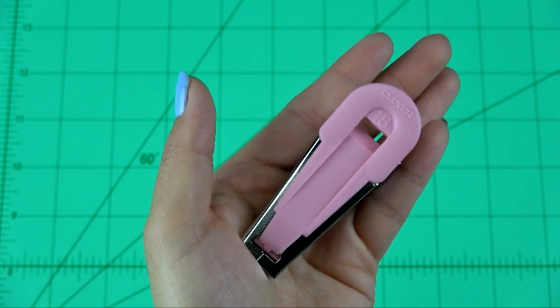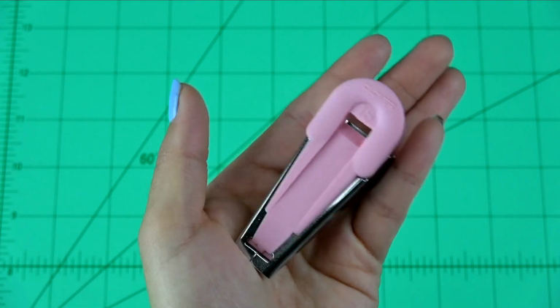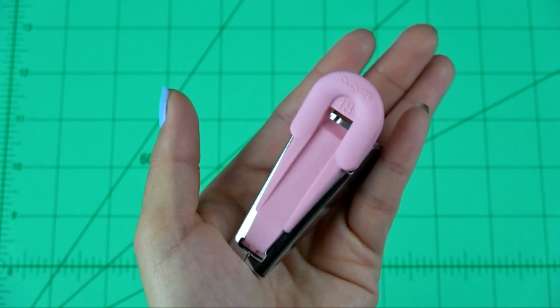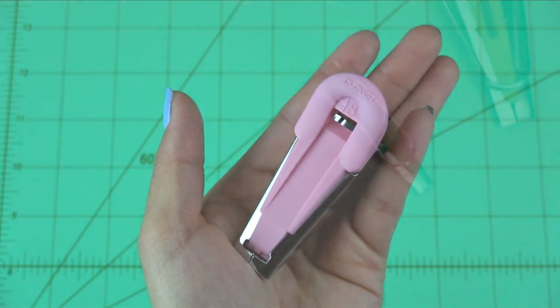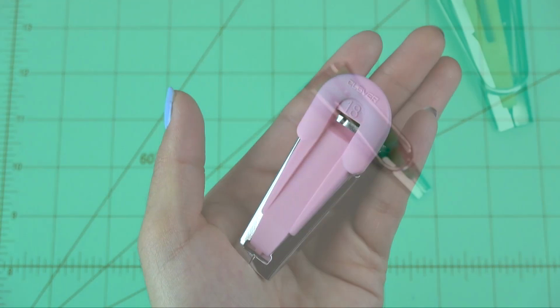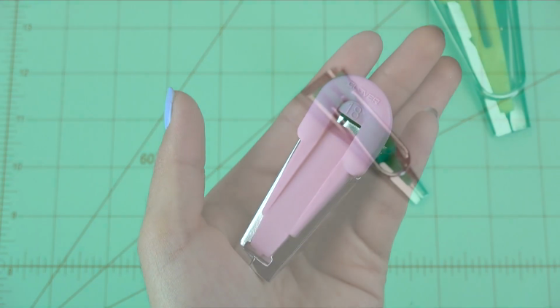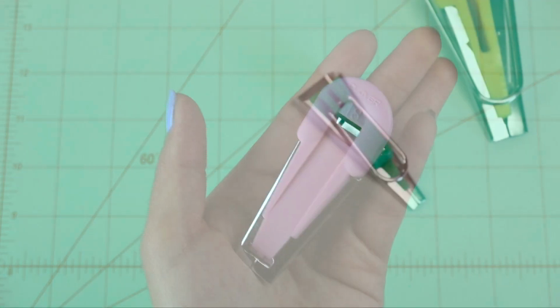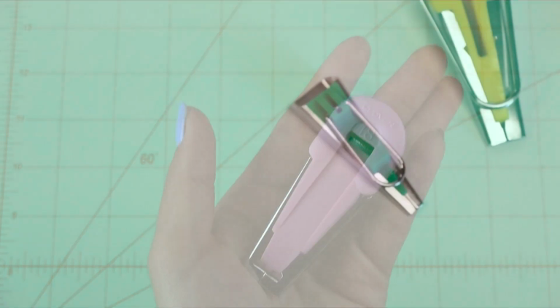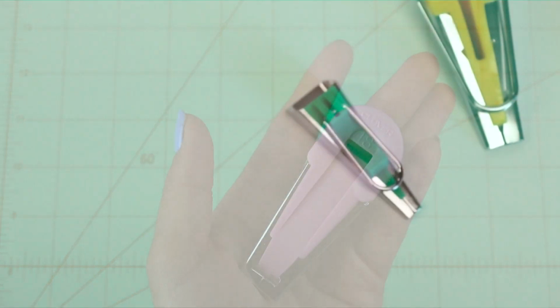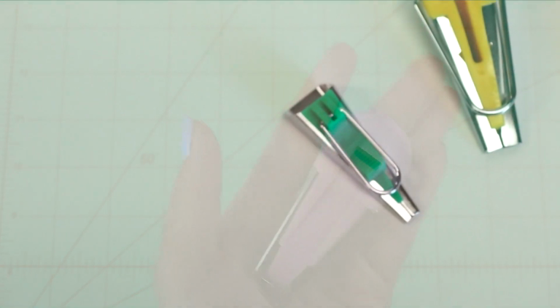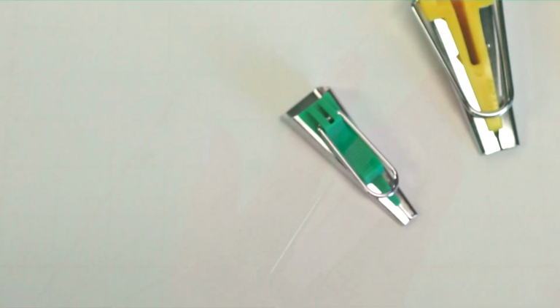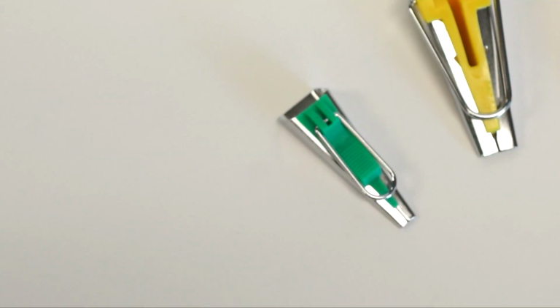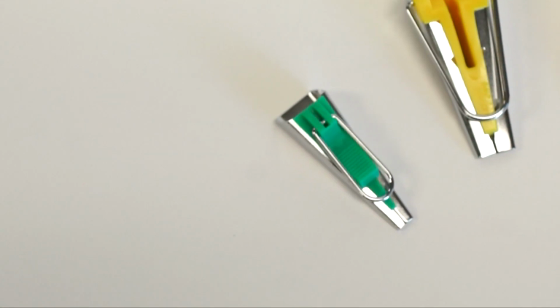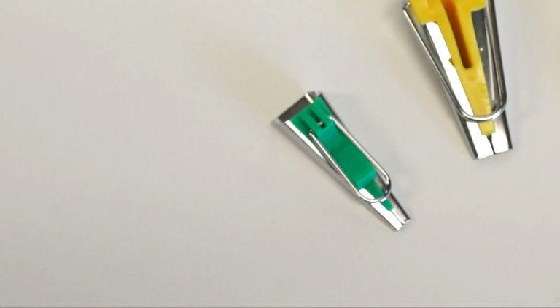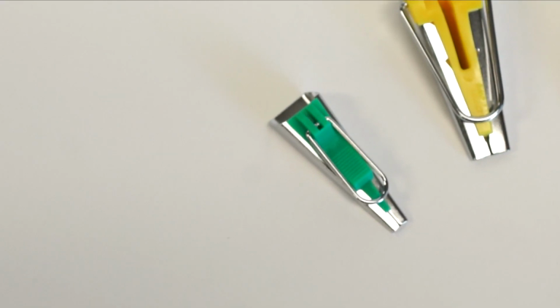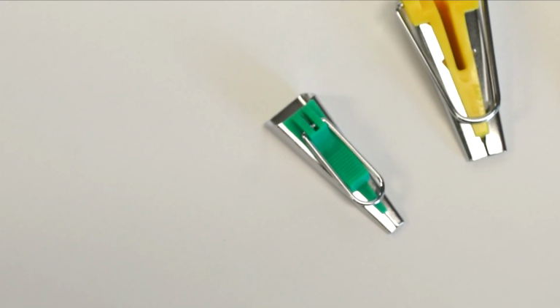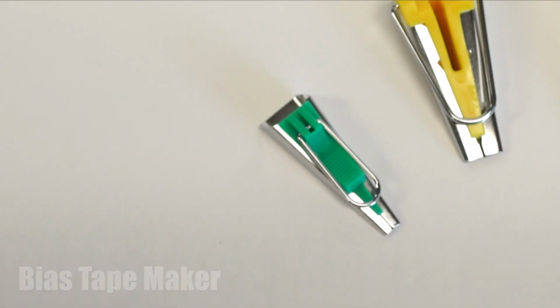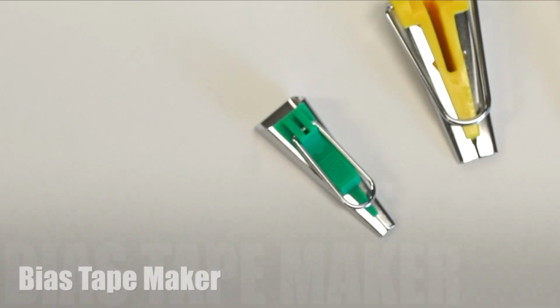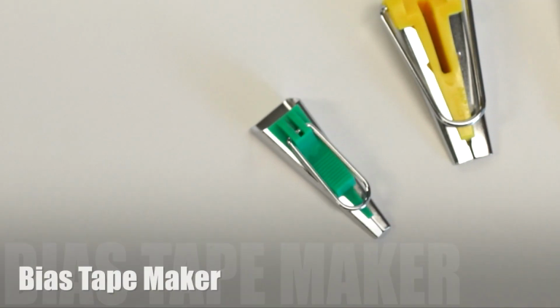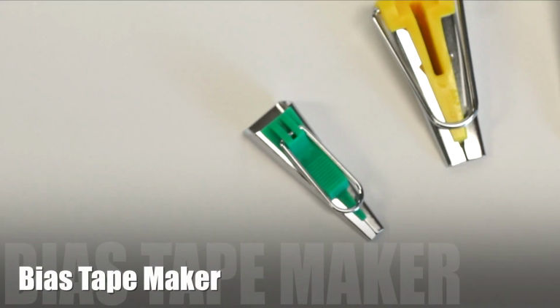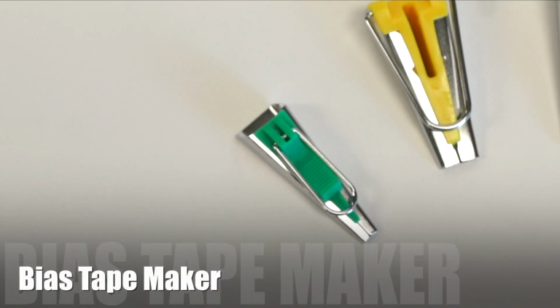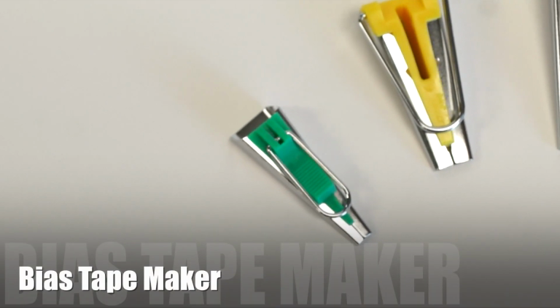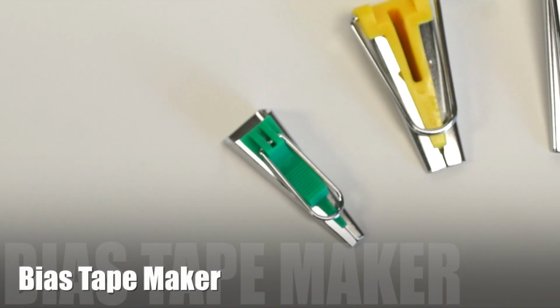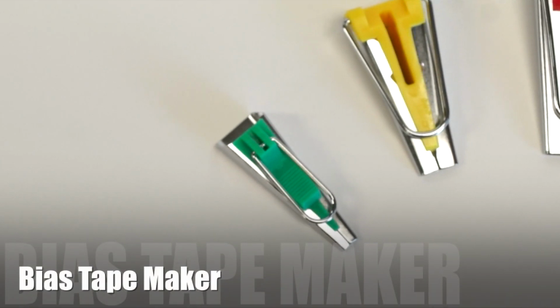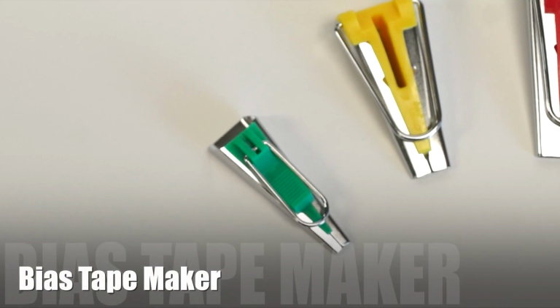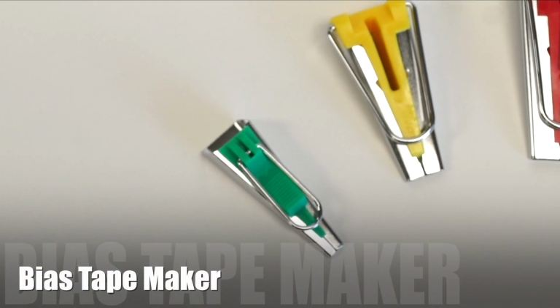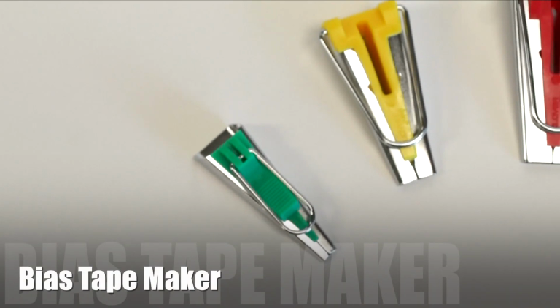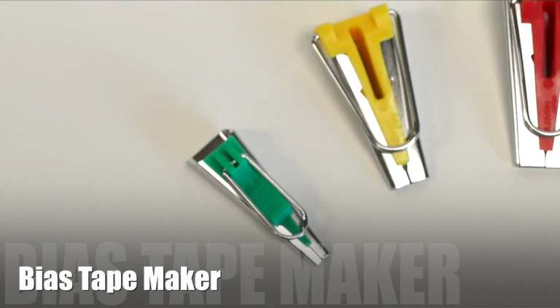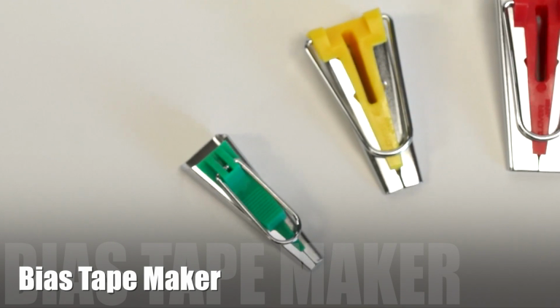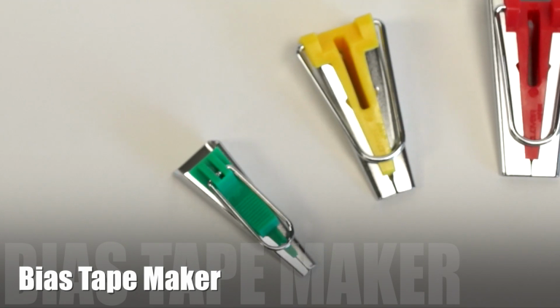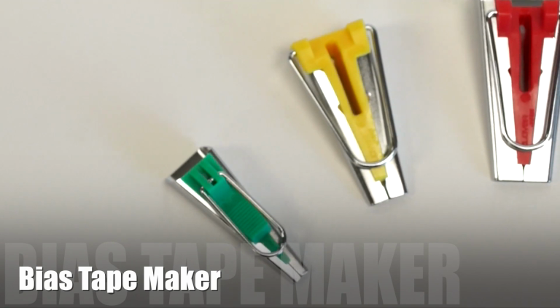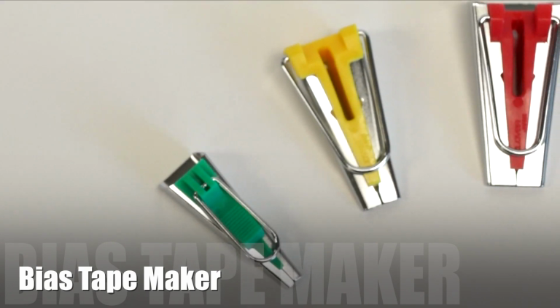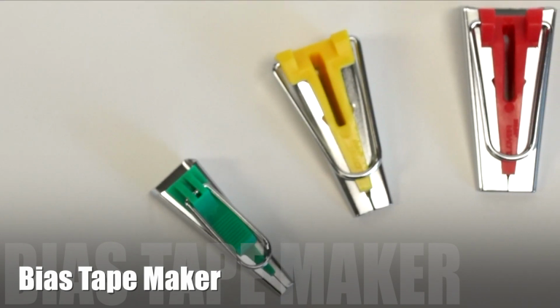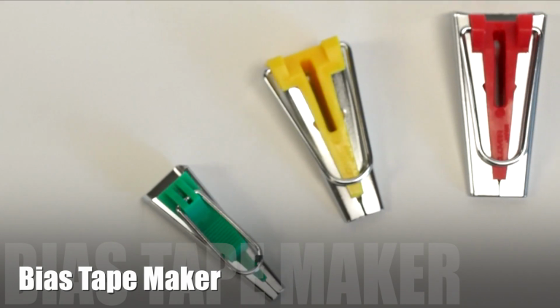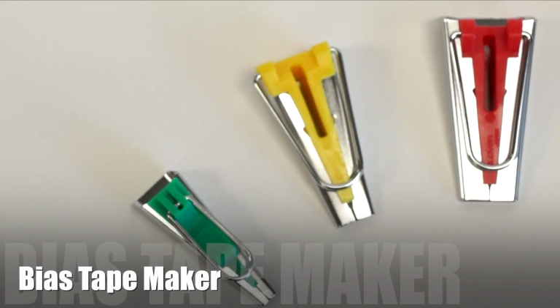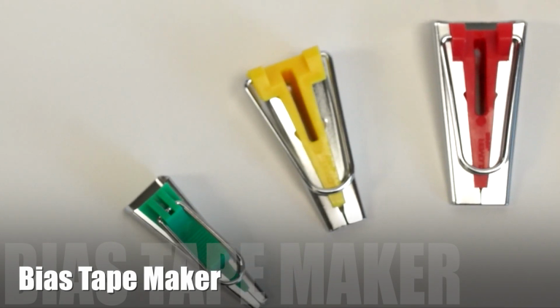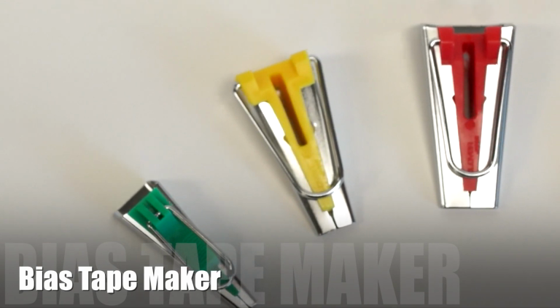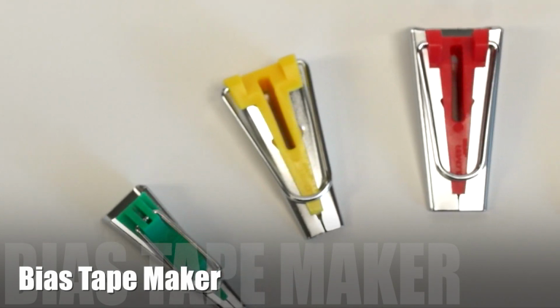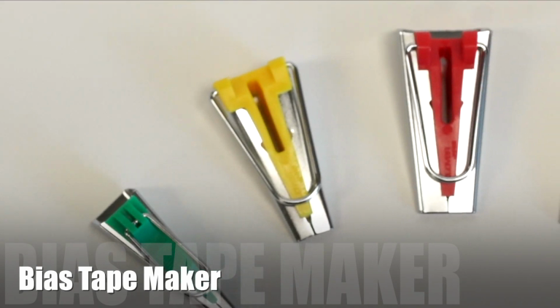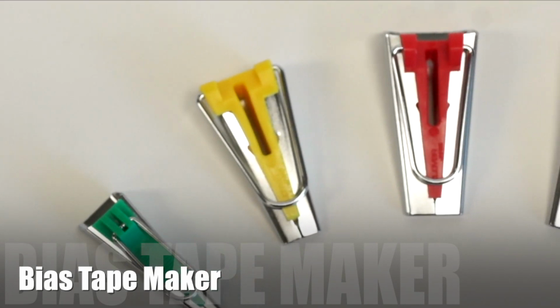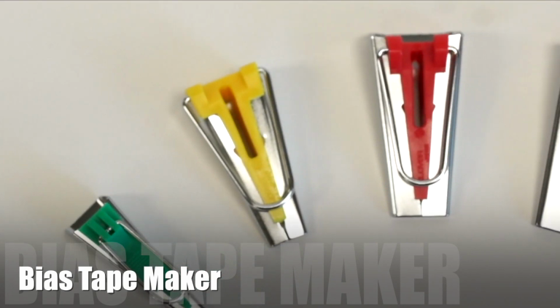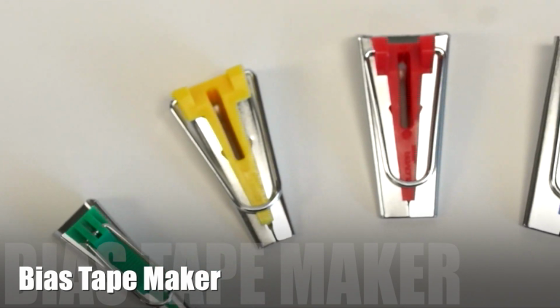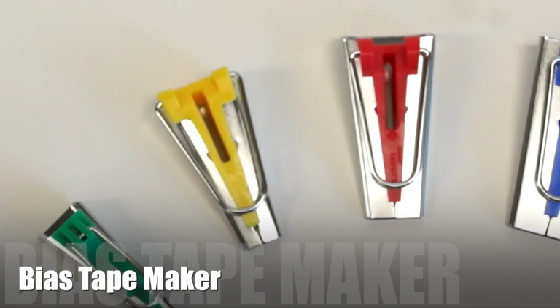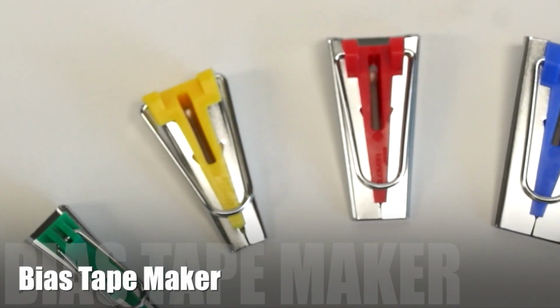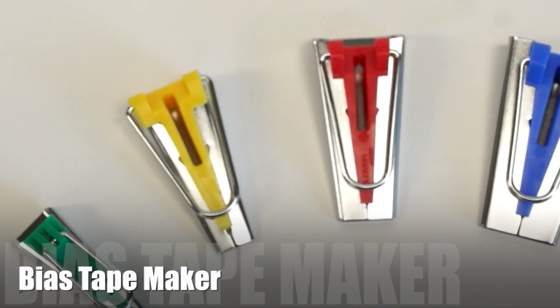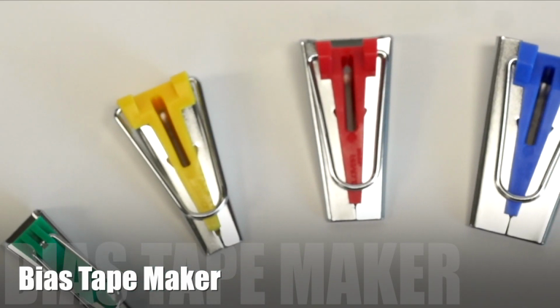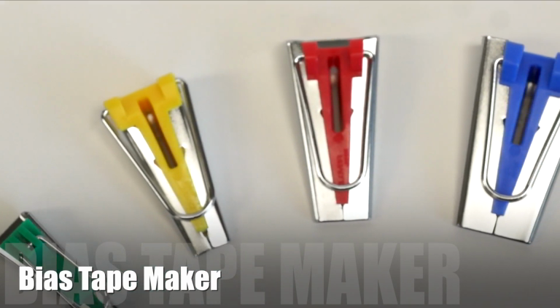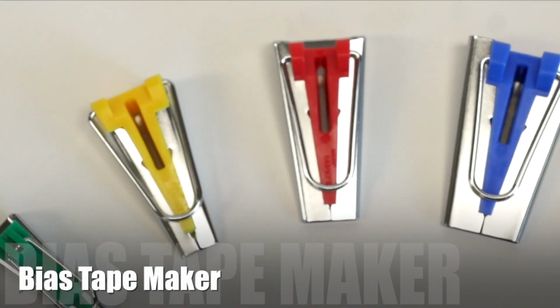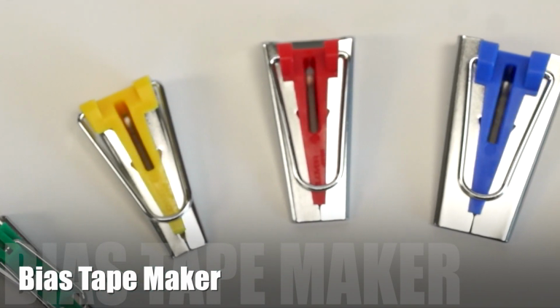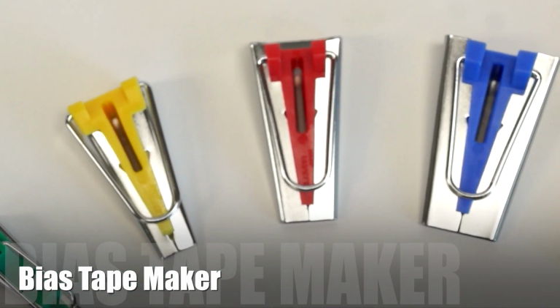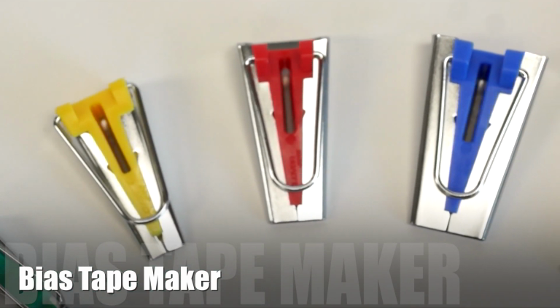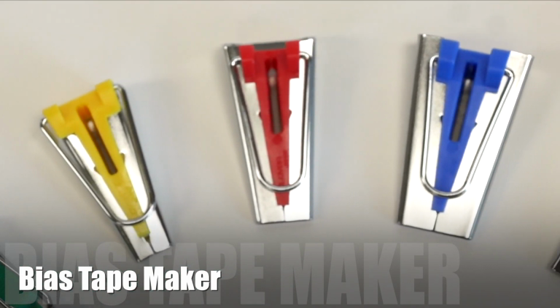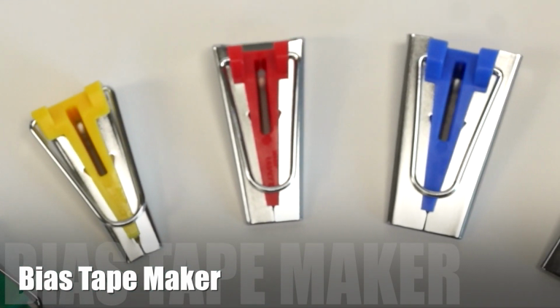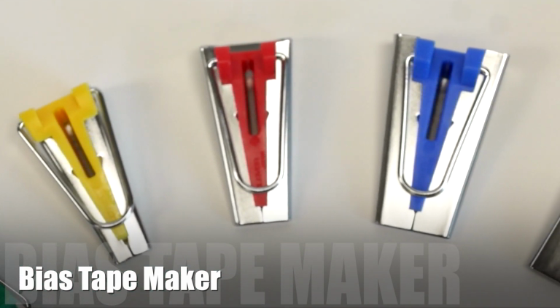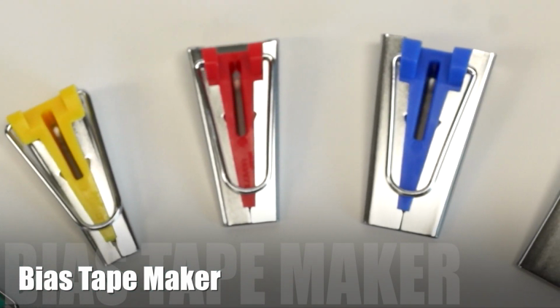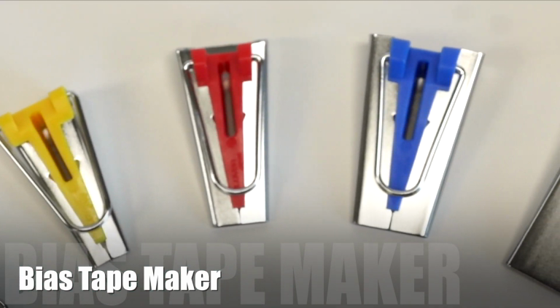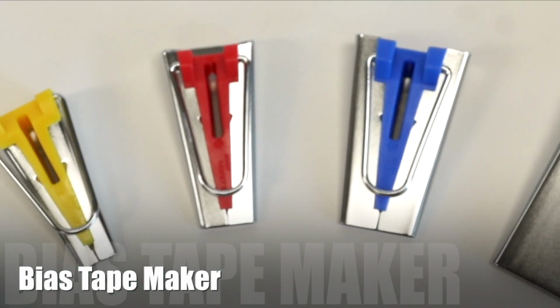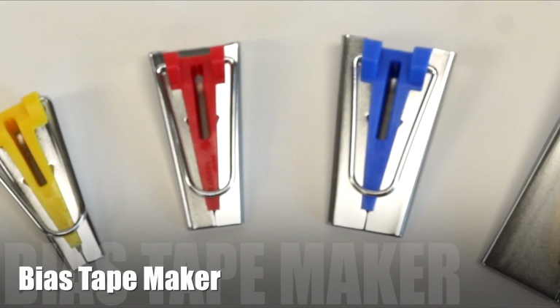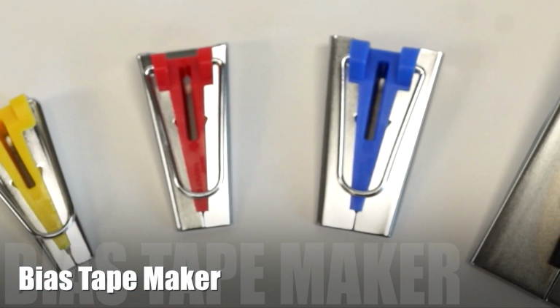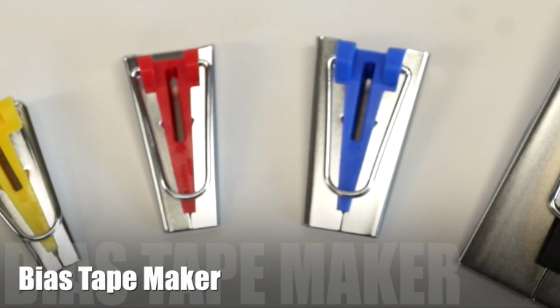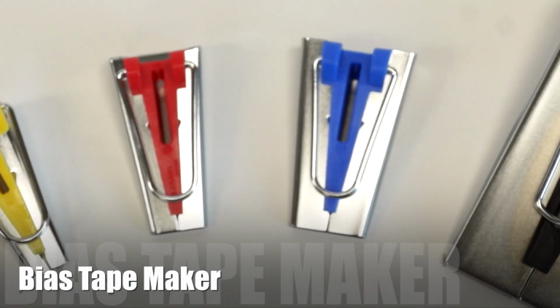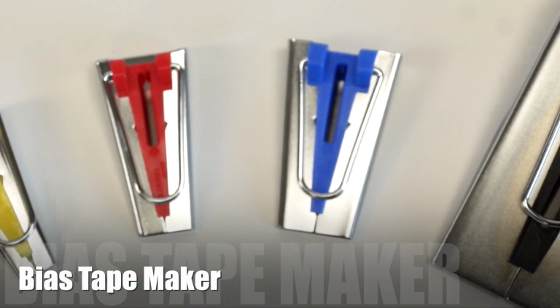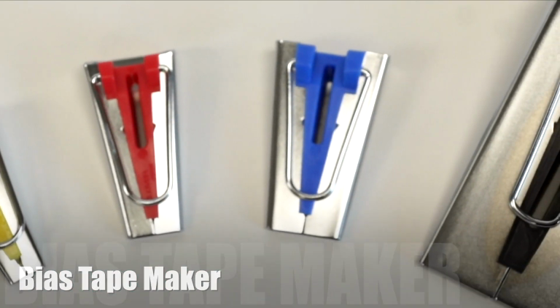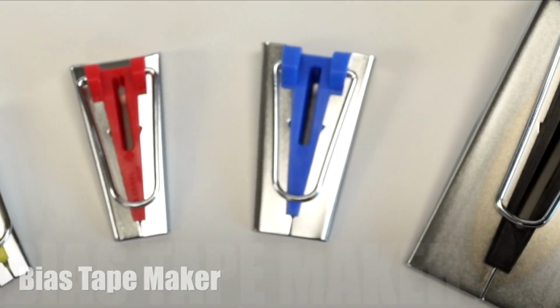The bias tape maker comes in five sizes: one quarter inch, one half inch, three quarters of an inch, one inch, and two inches.